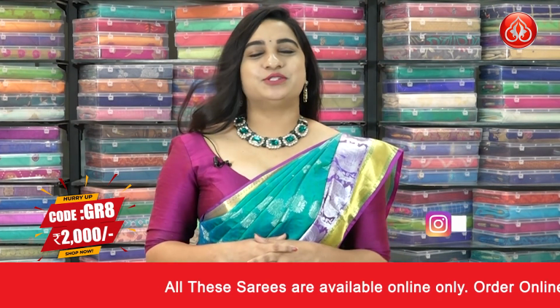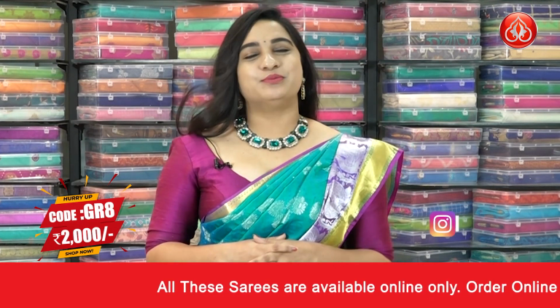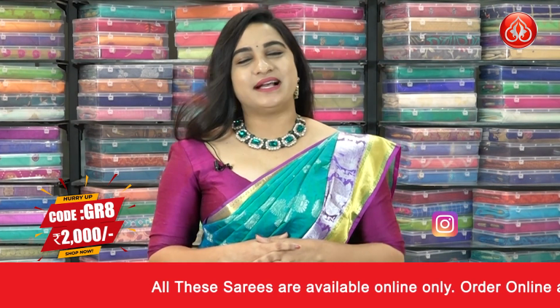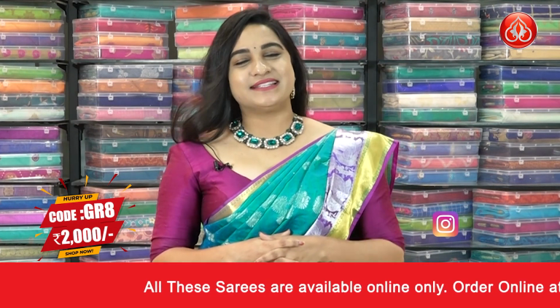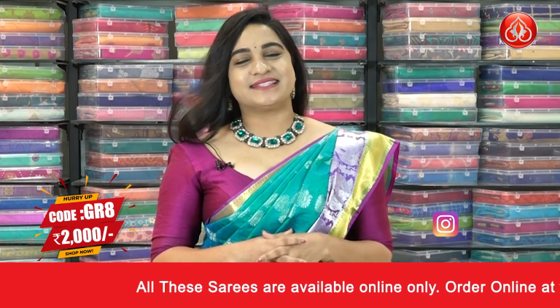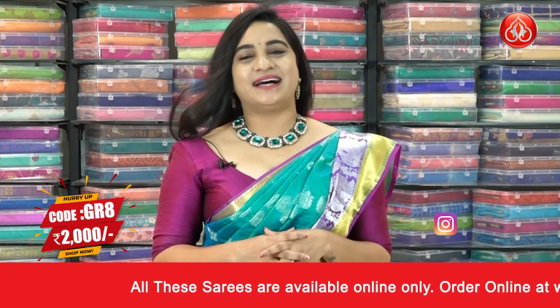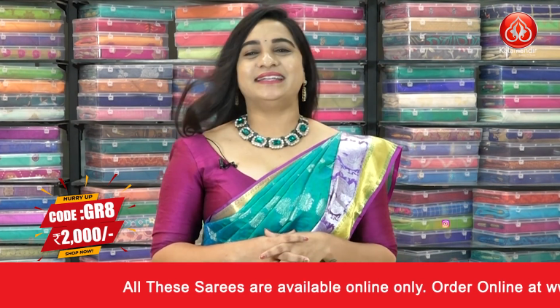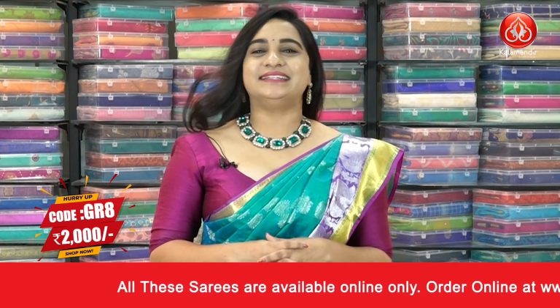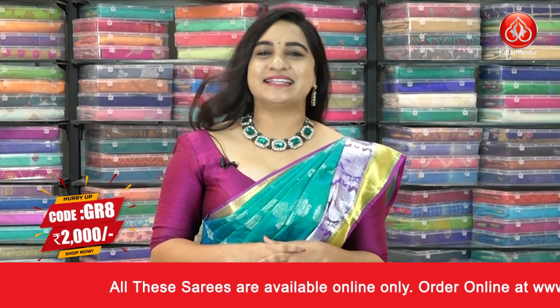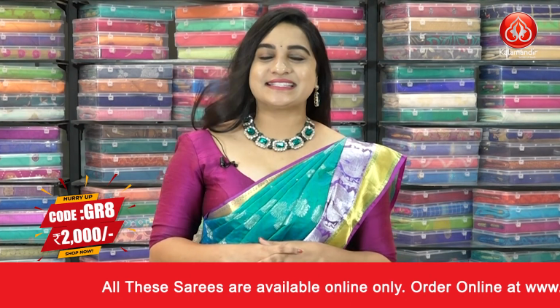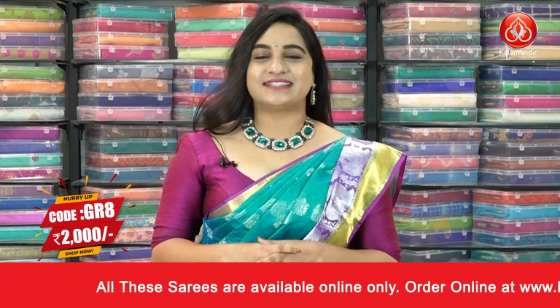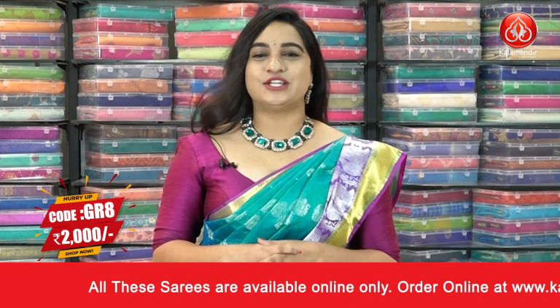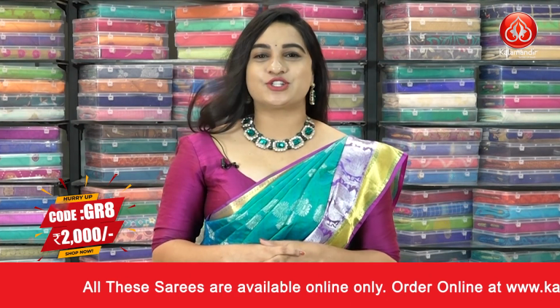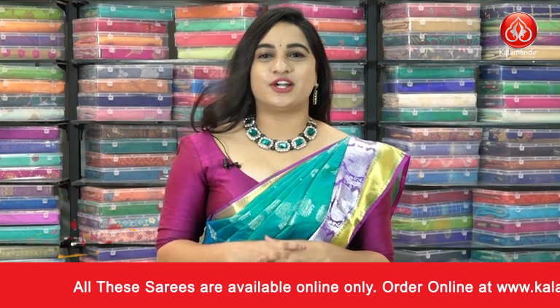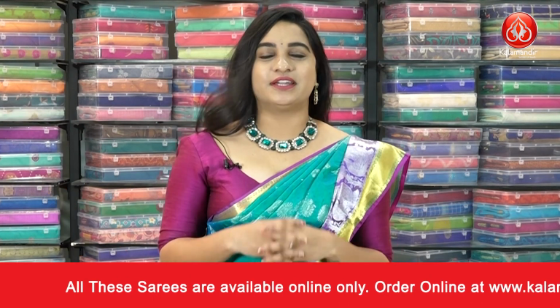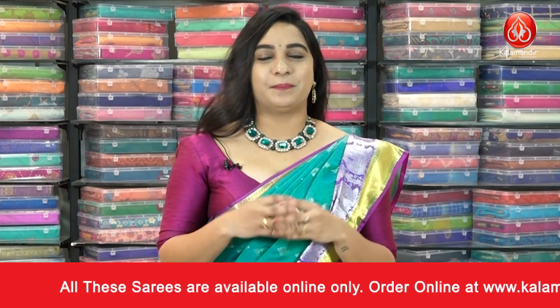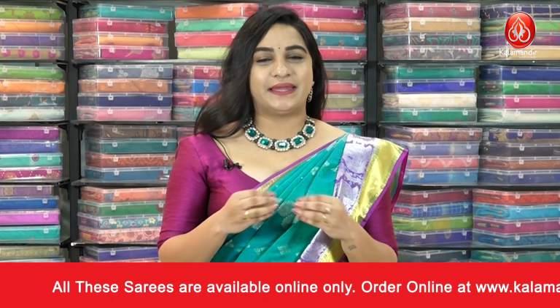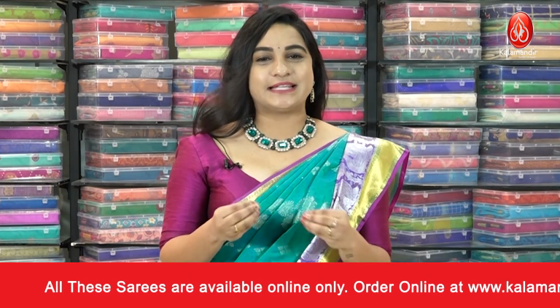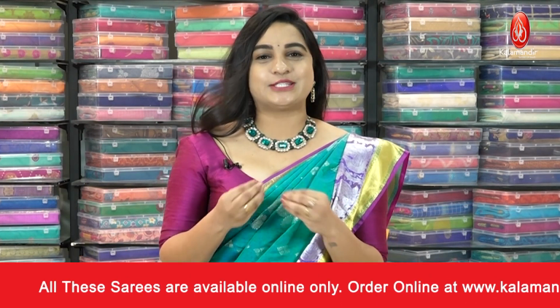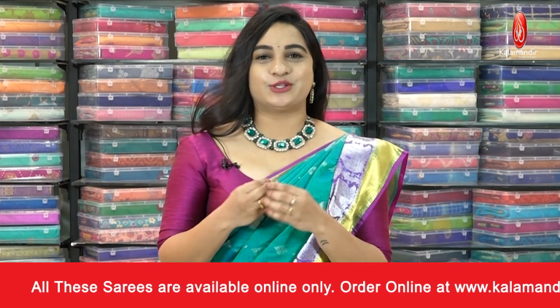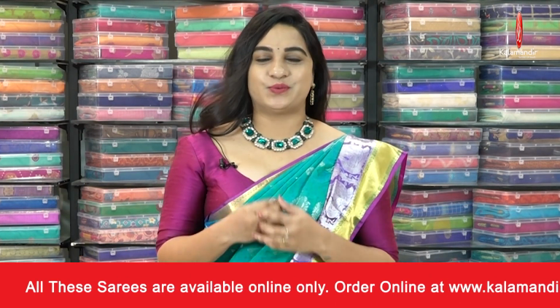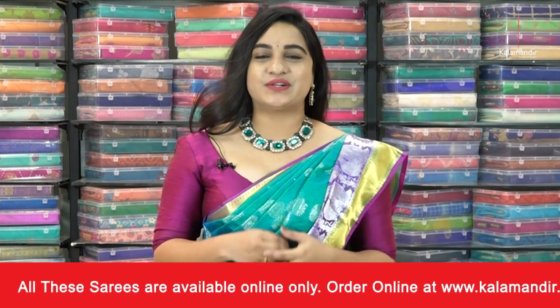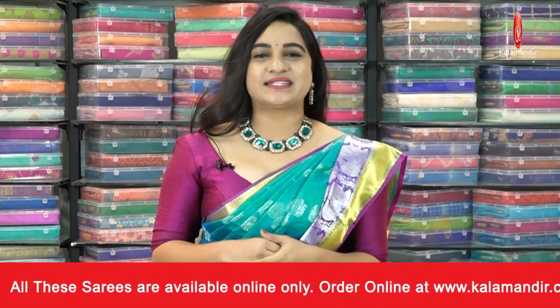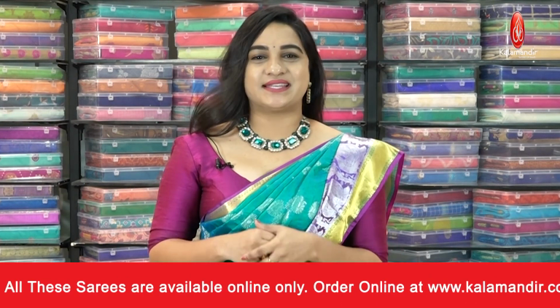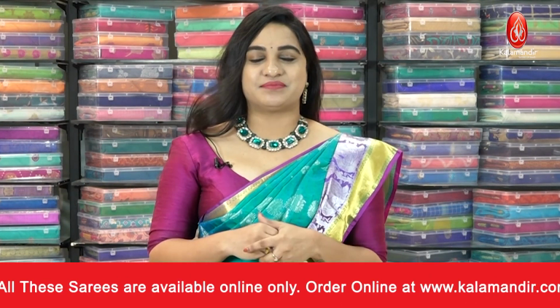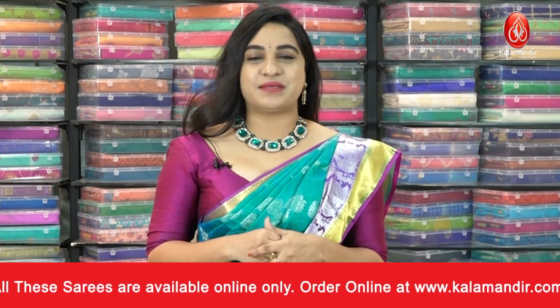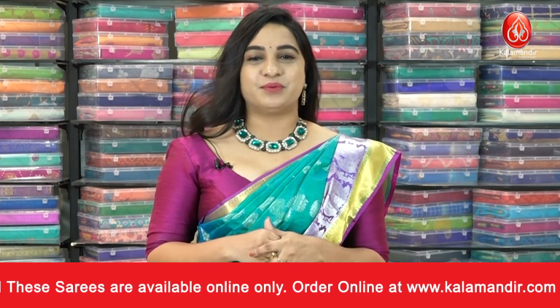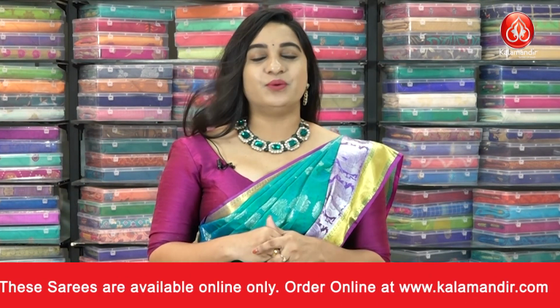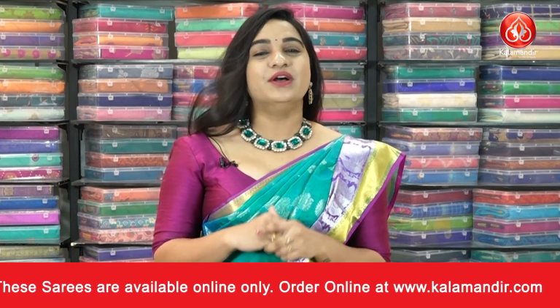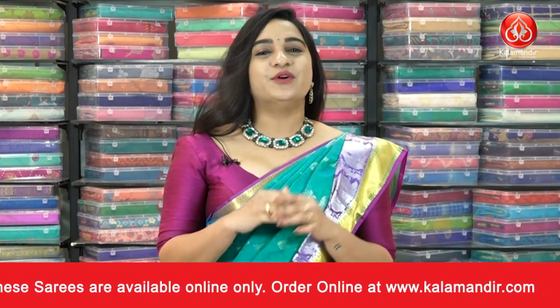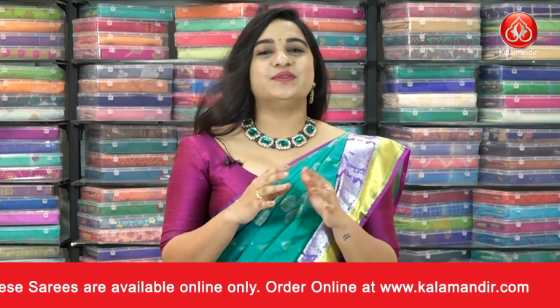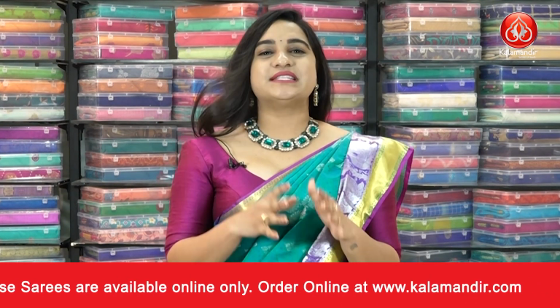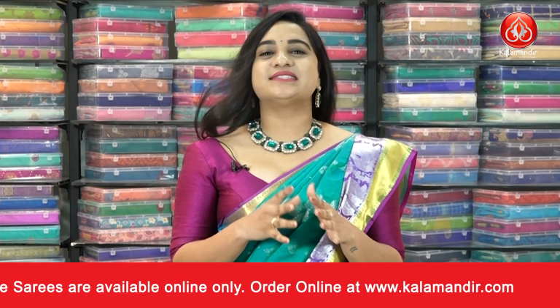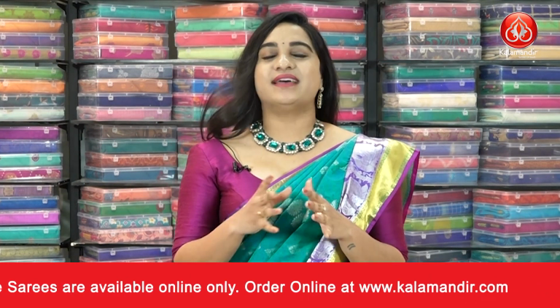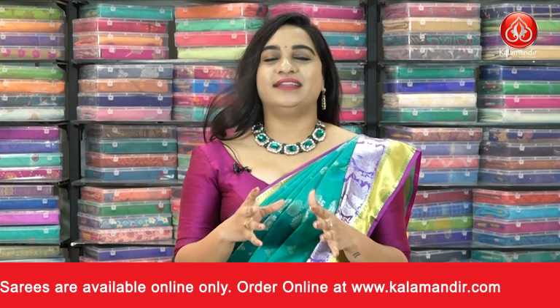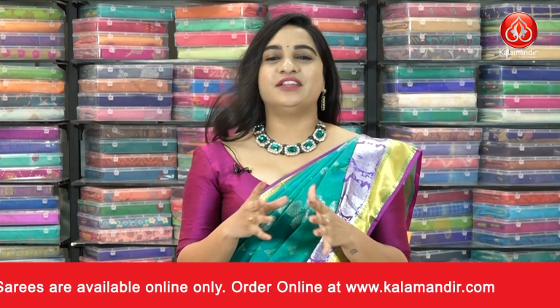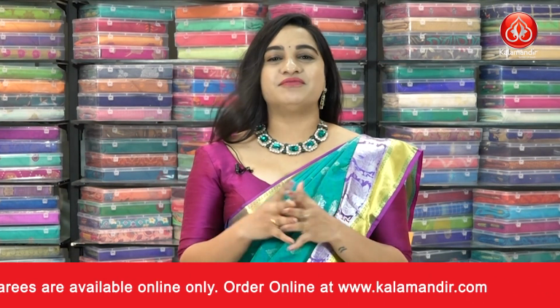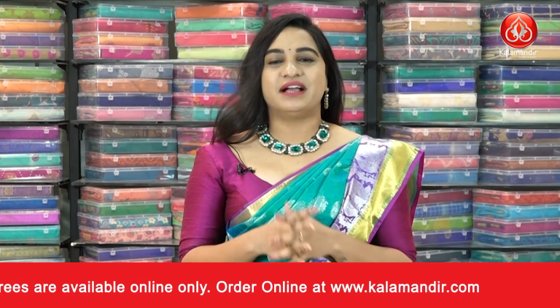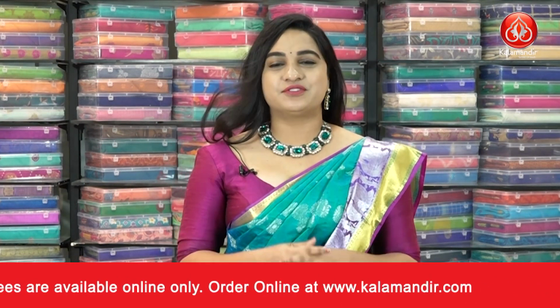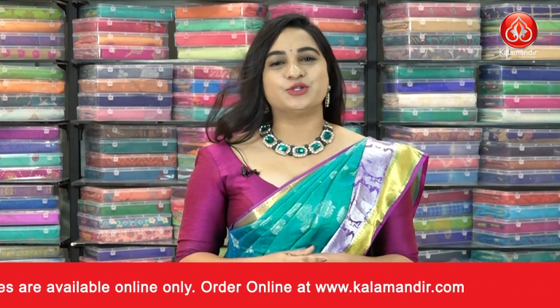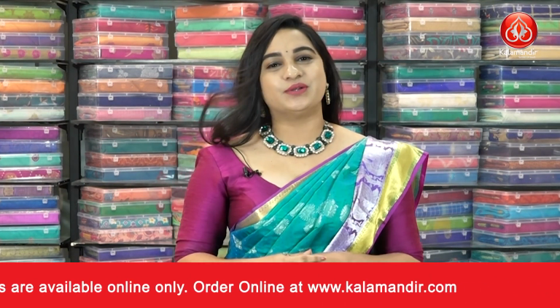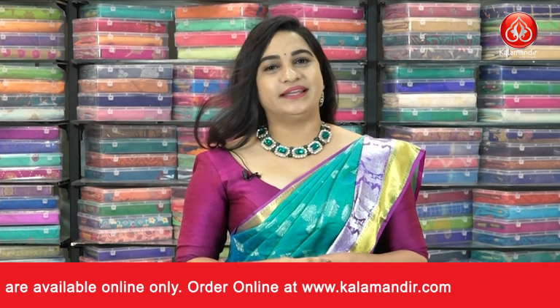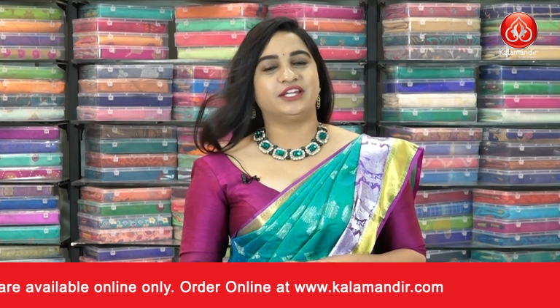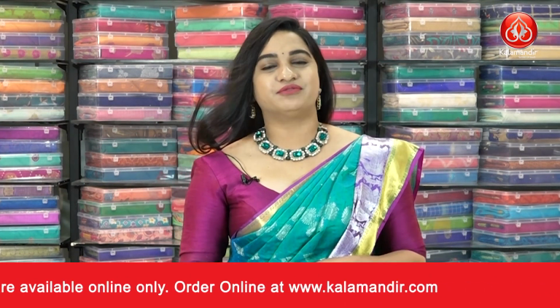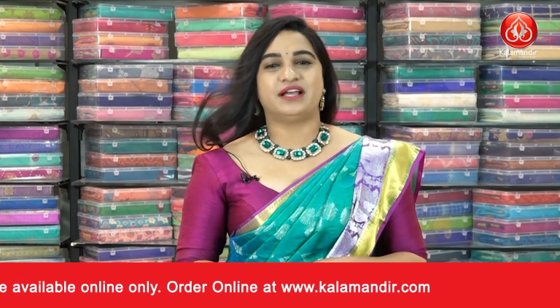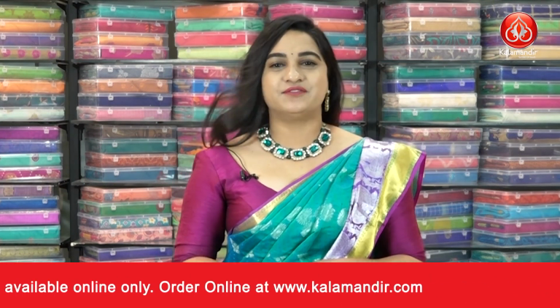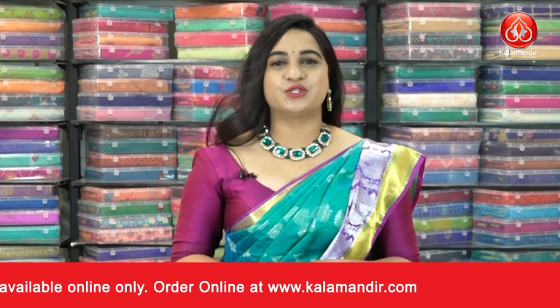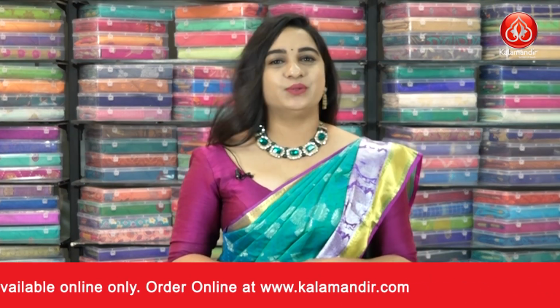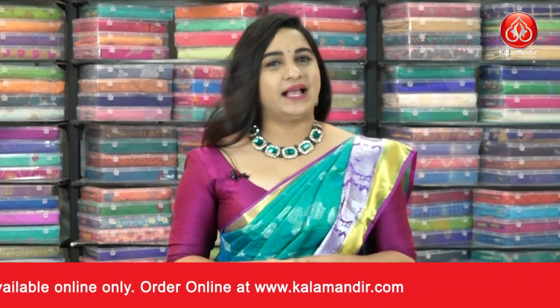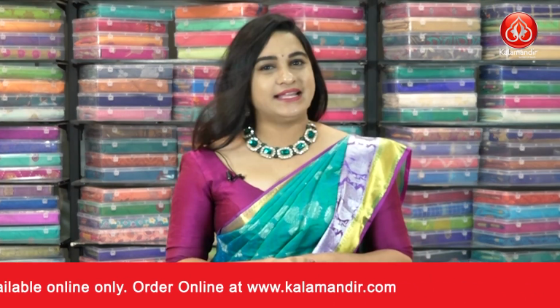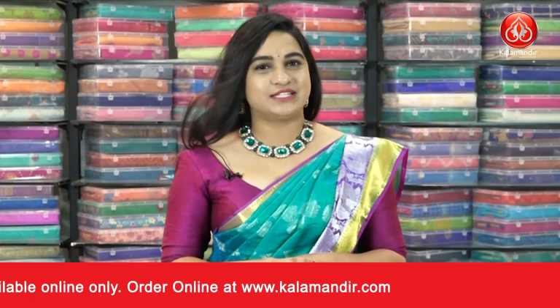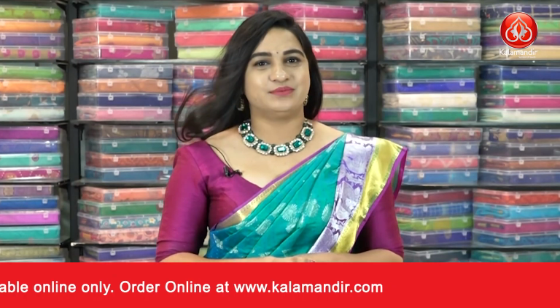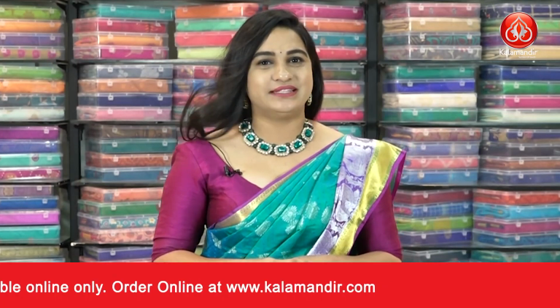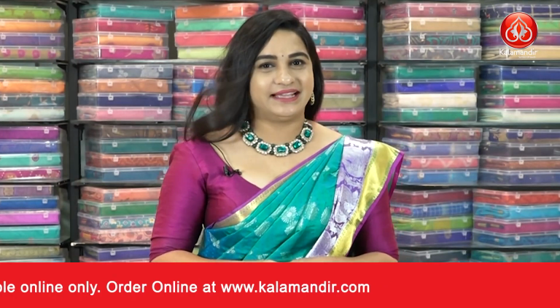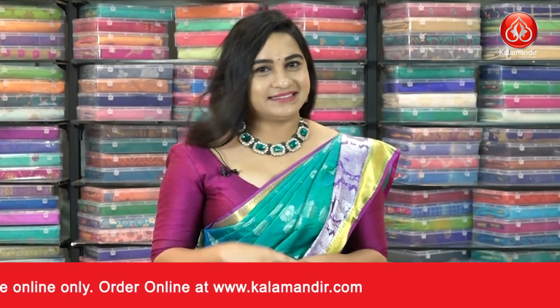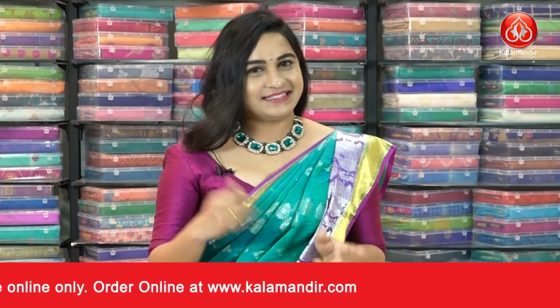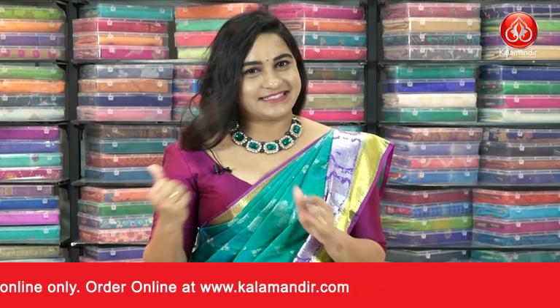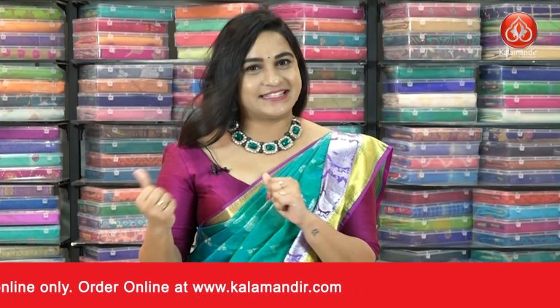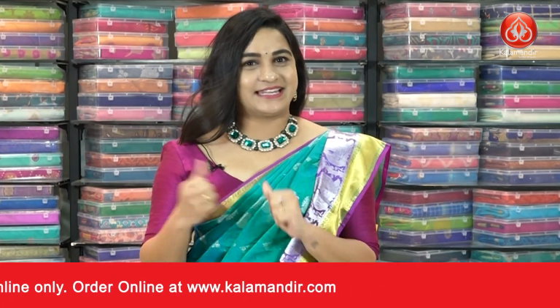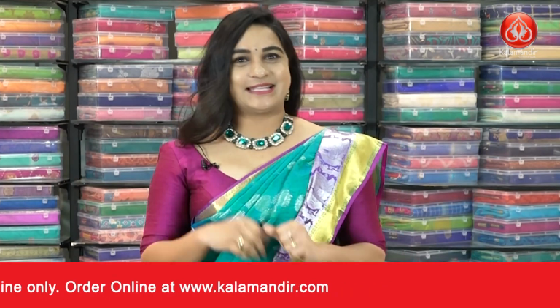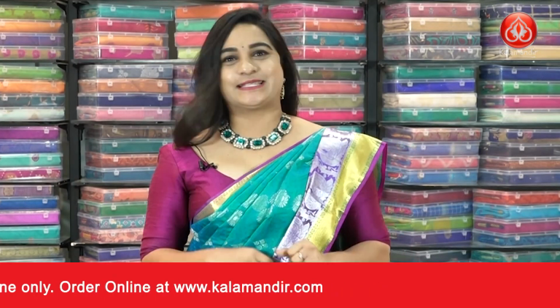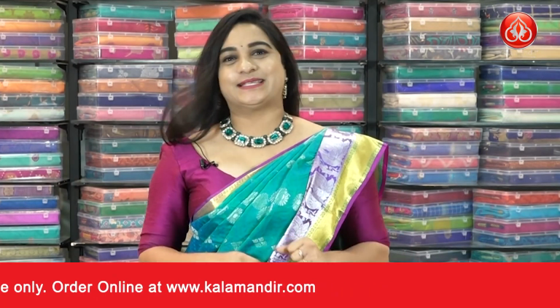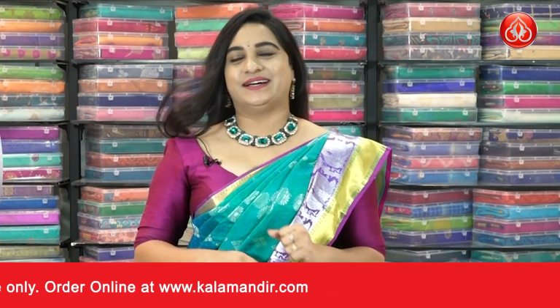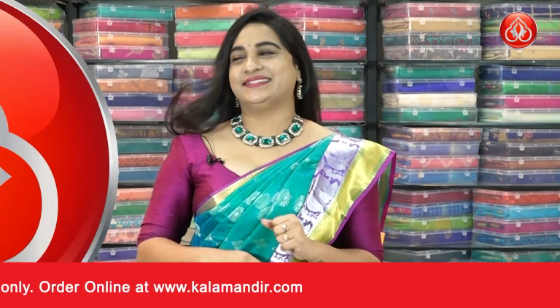To buy the saree, take a screenshot and ping us on our WhatsApp number which is 9852 9852. Let's see the next saree.